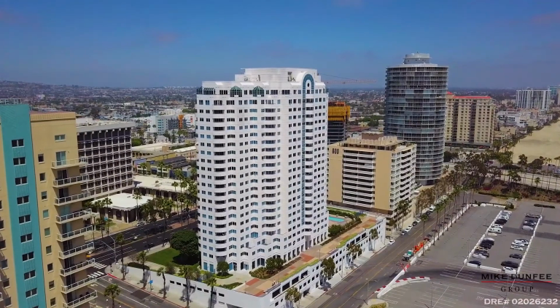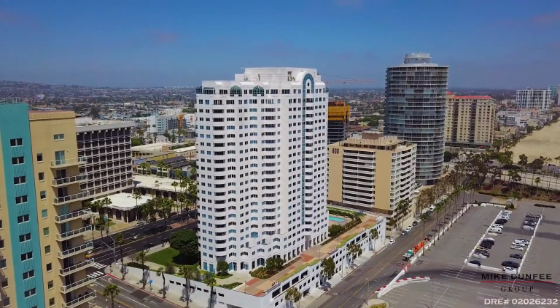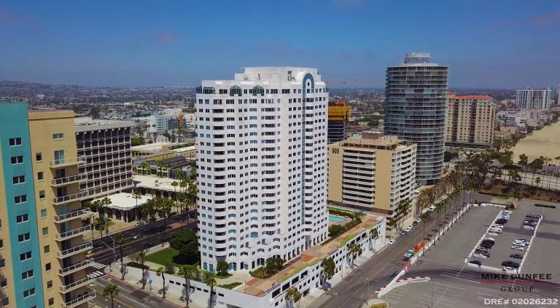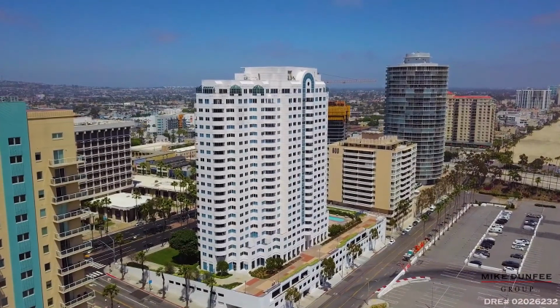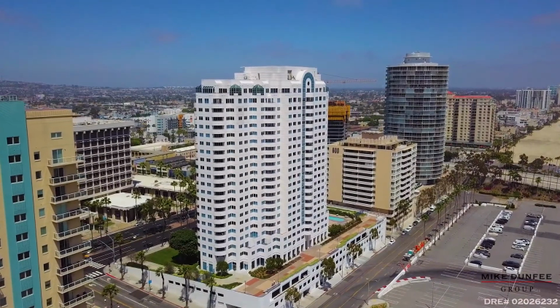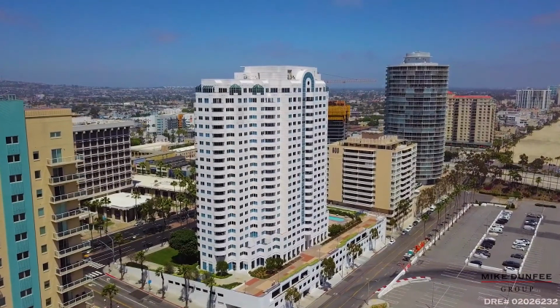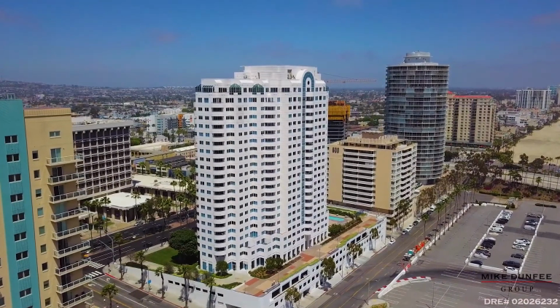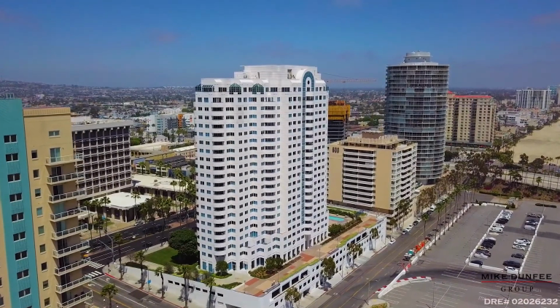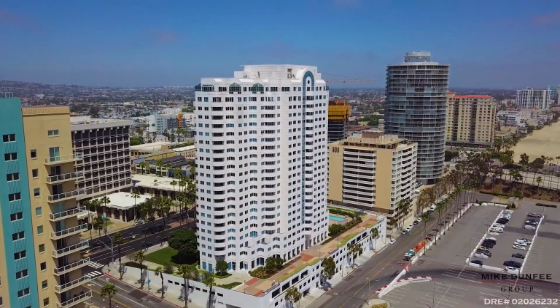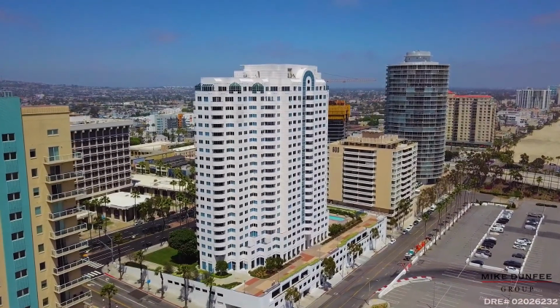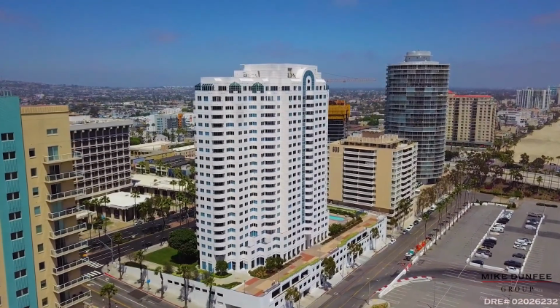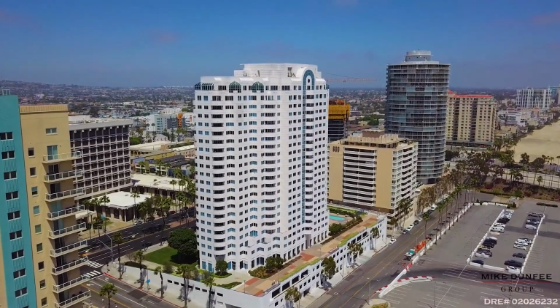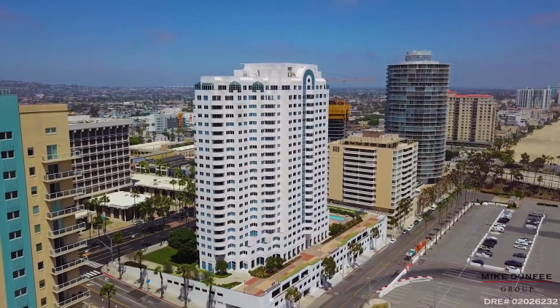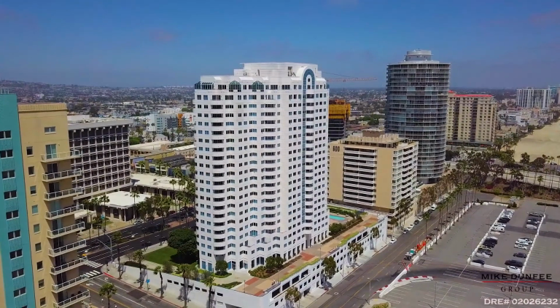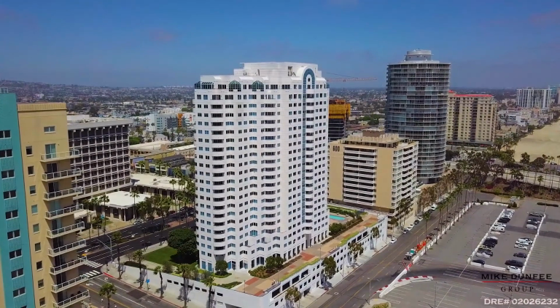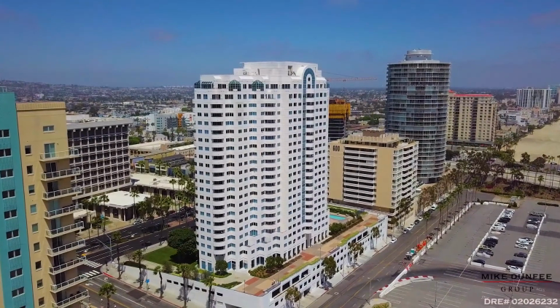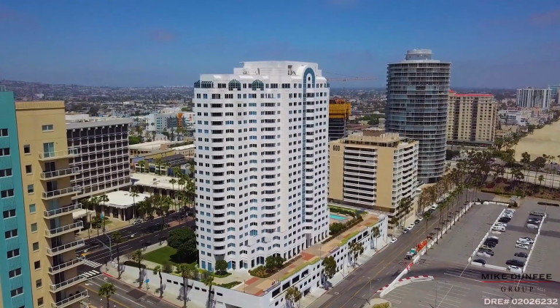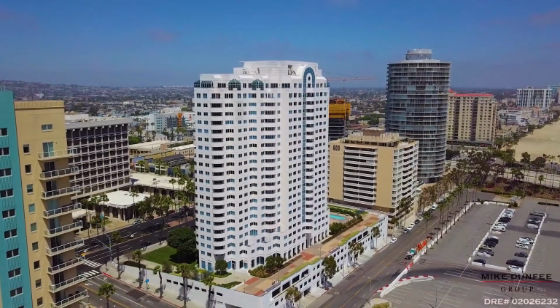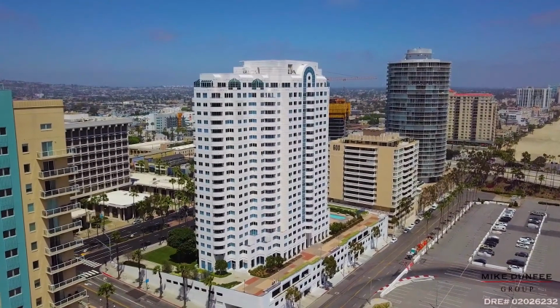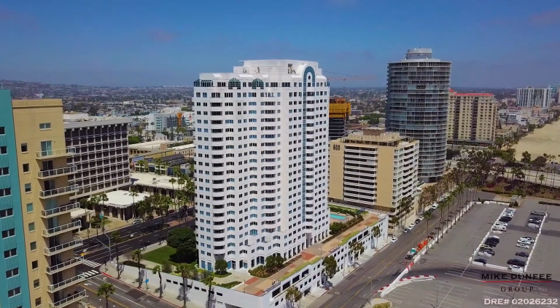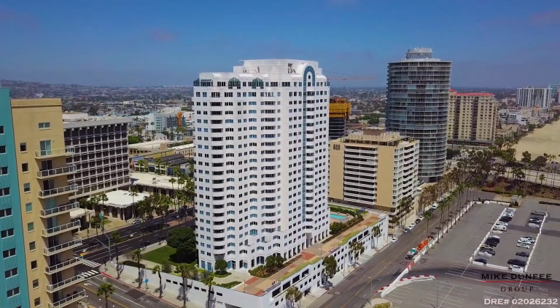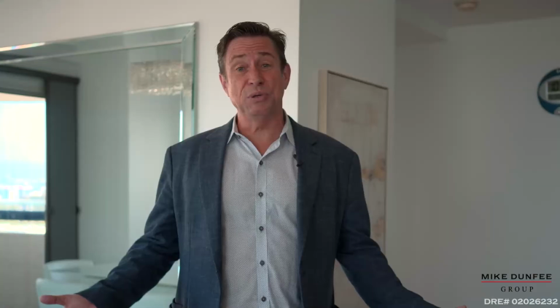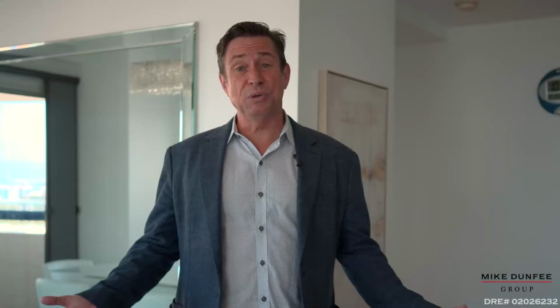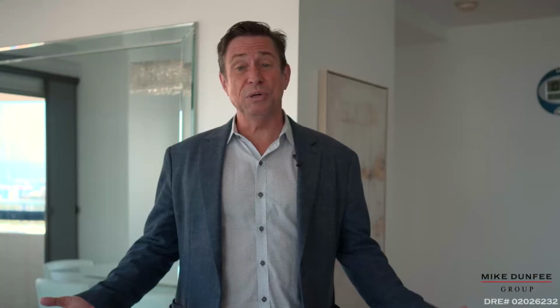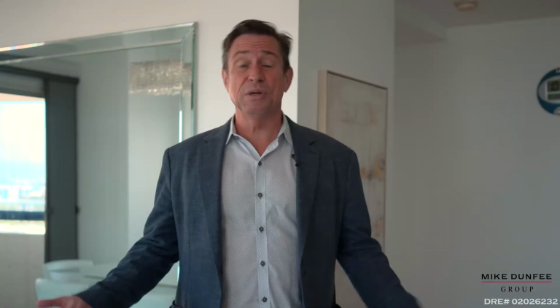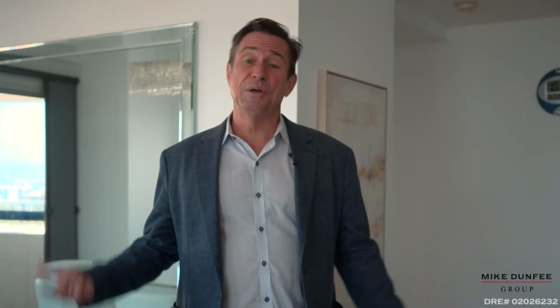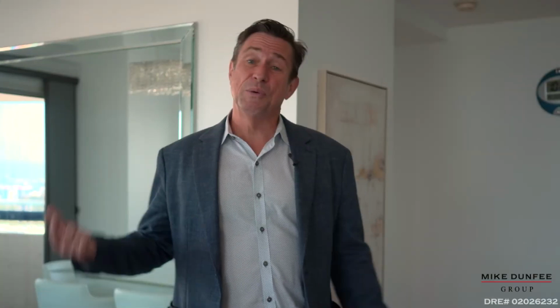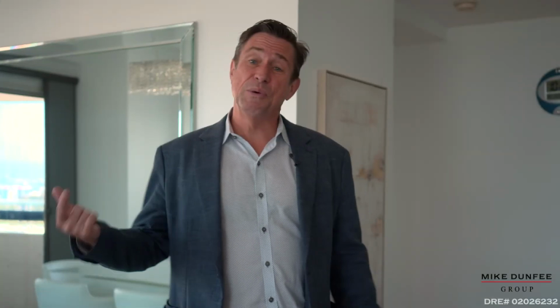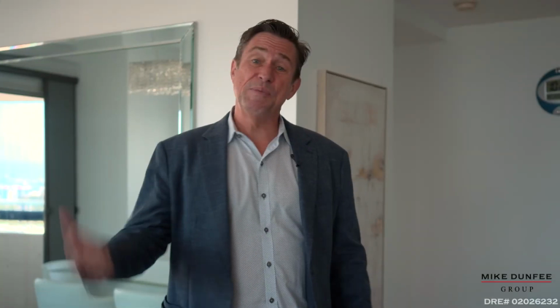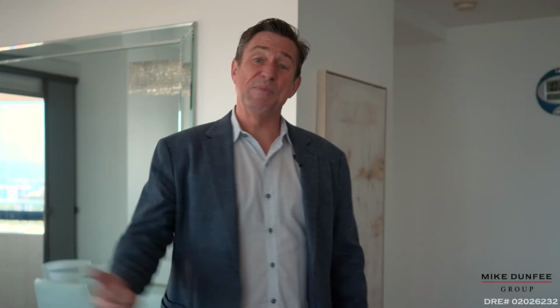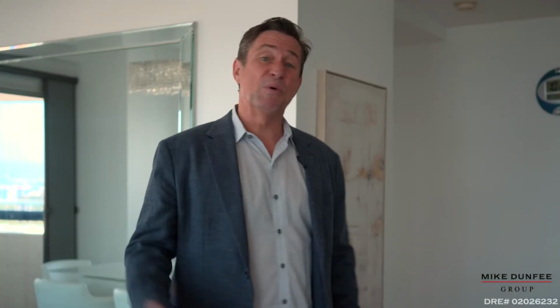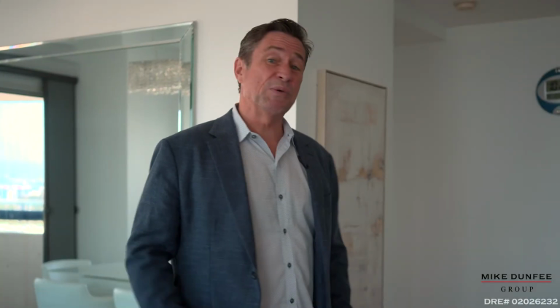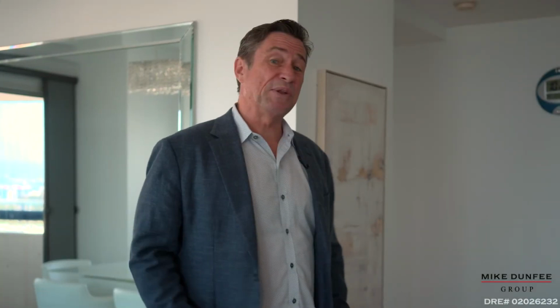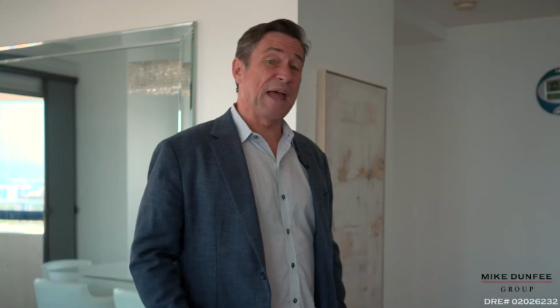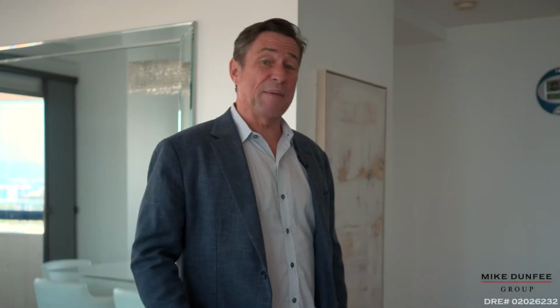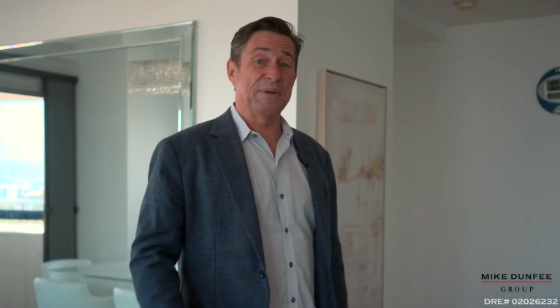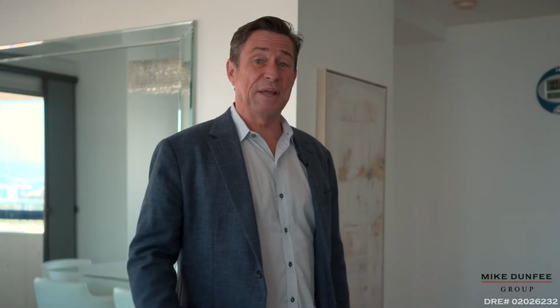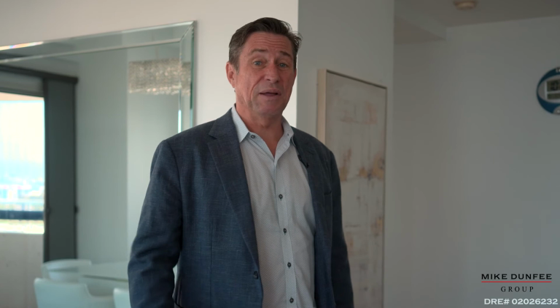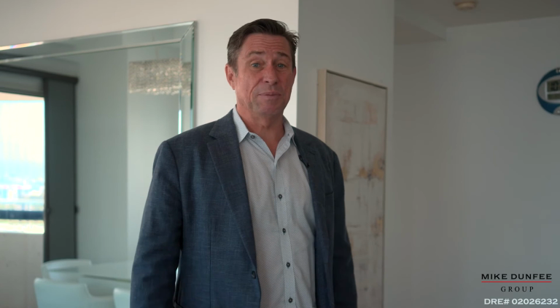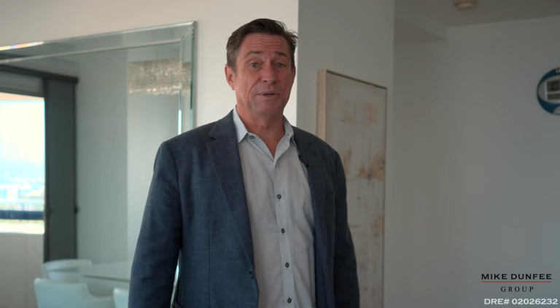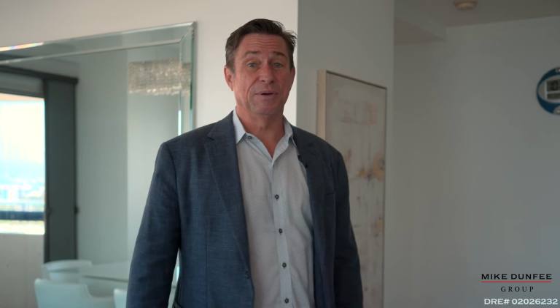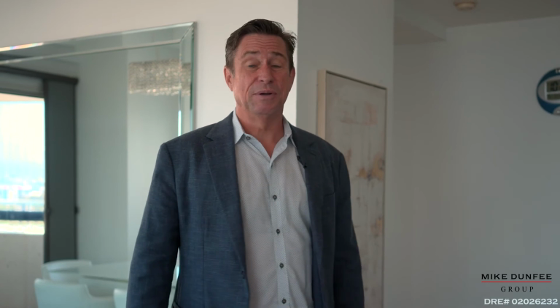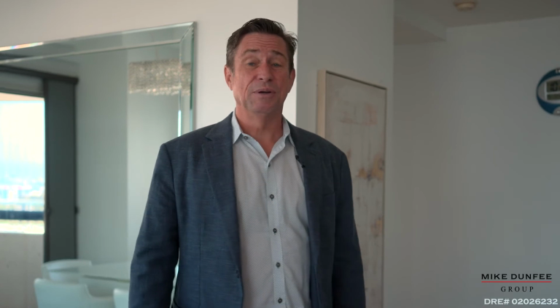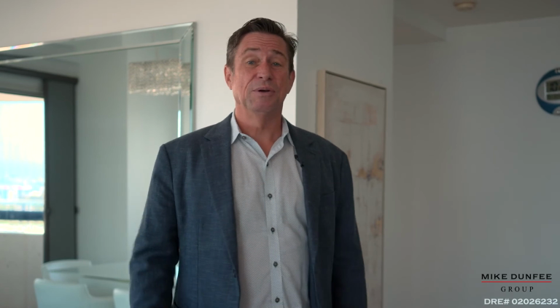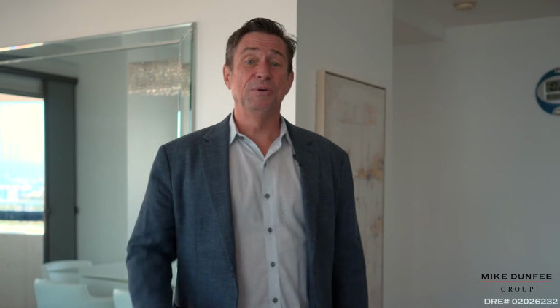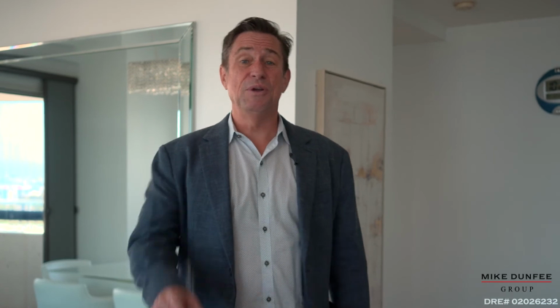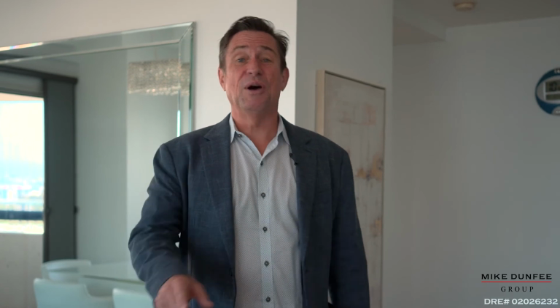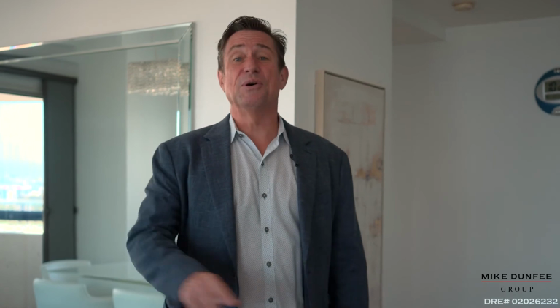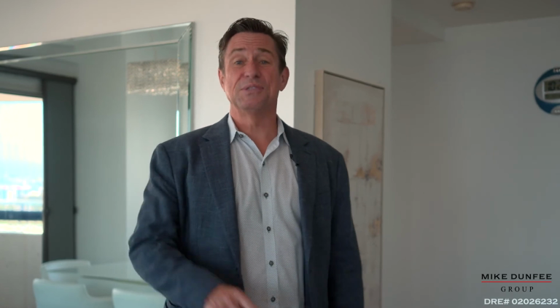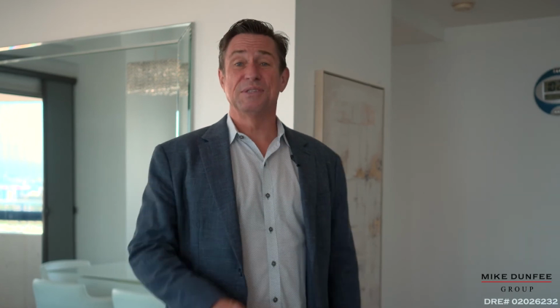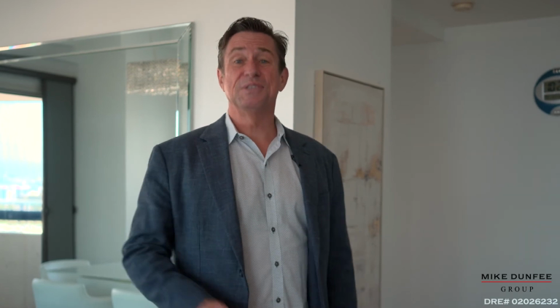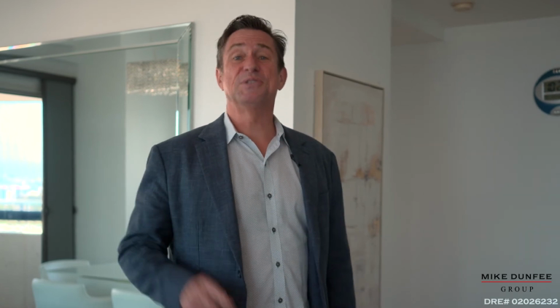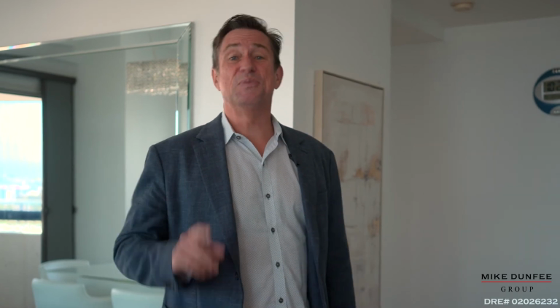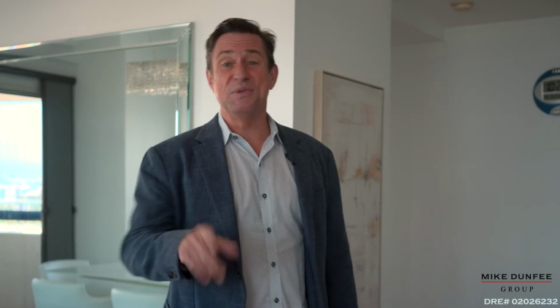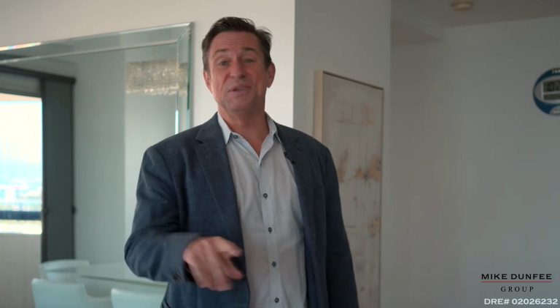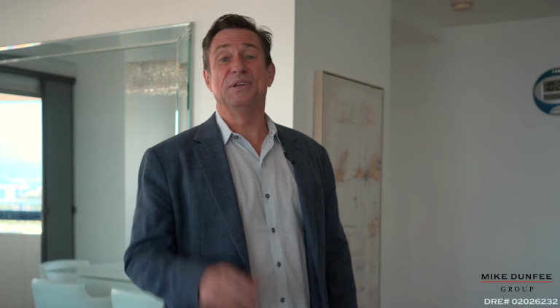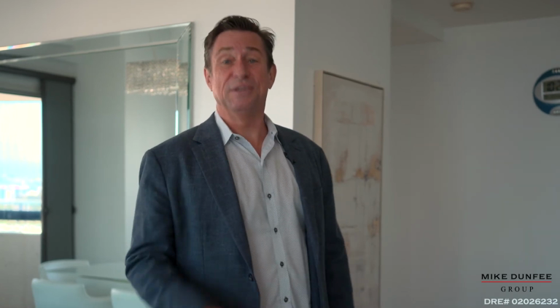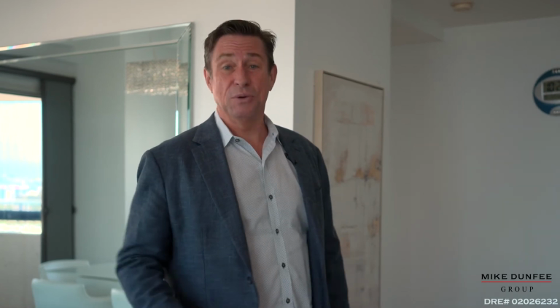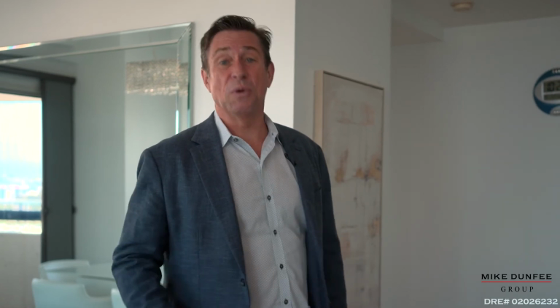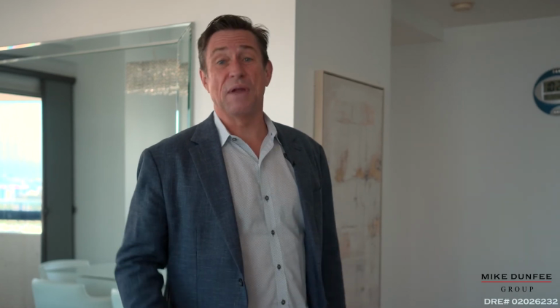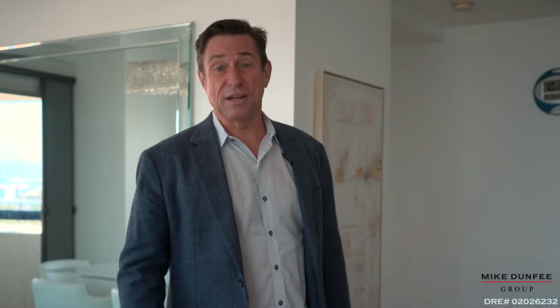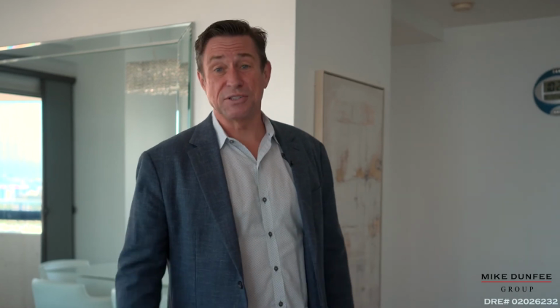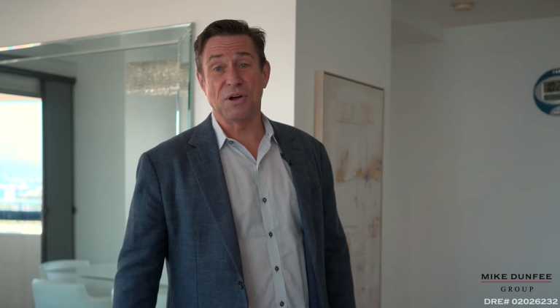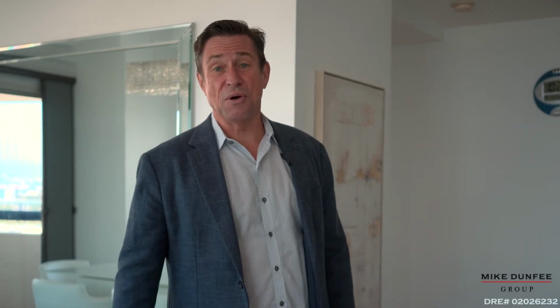If you'd like to find out more about this property or arrange a private tour, we'd be more than happy to help you. Who knows — this could be your next home.